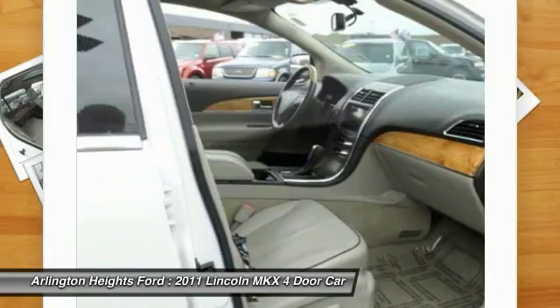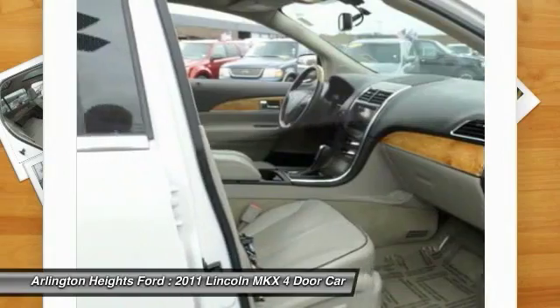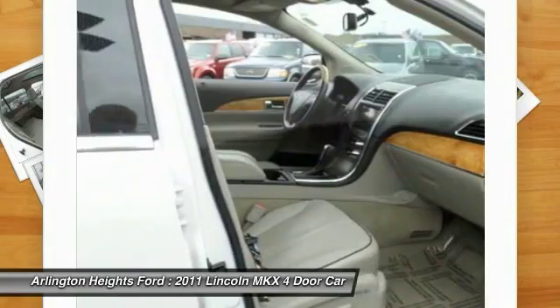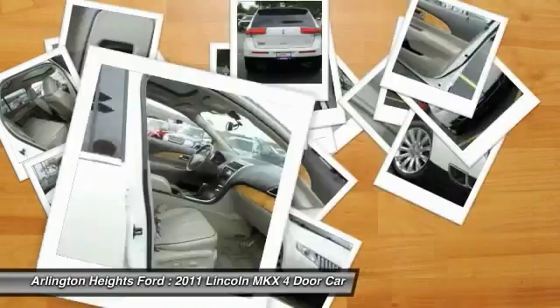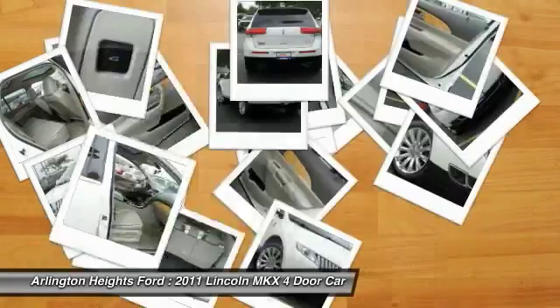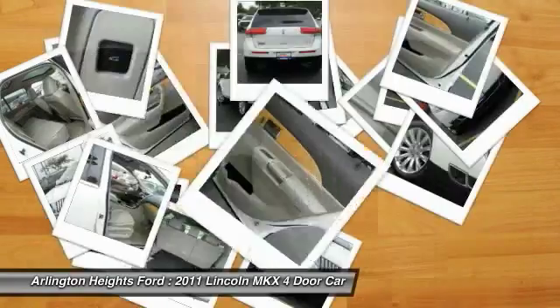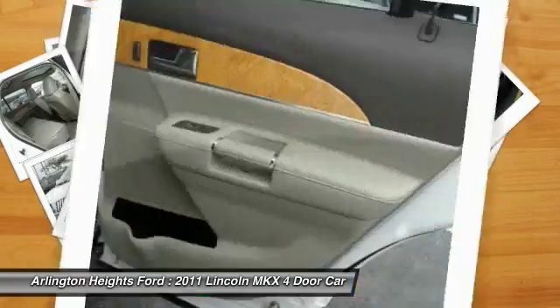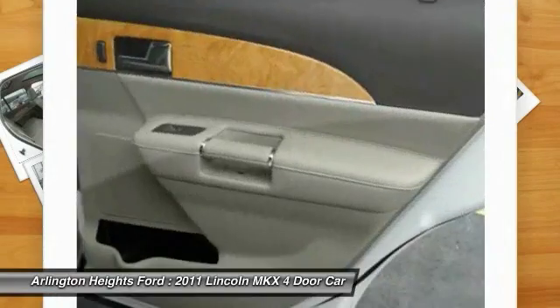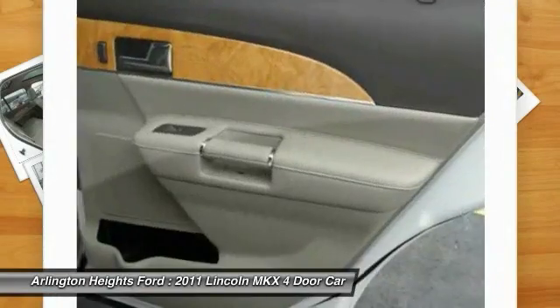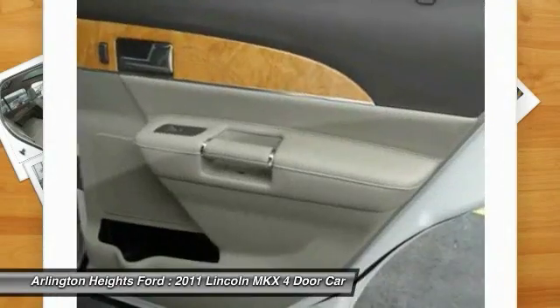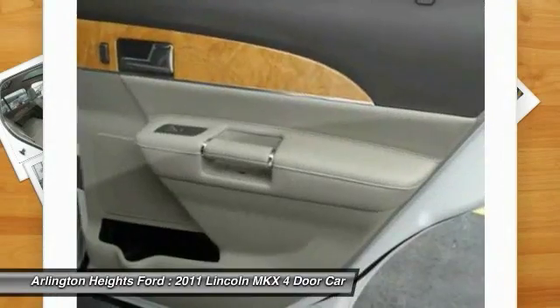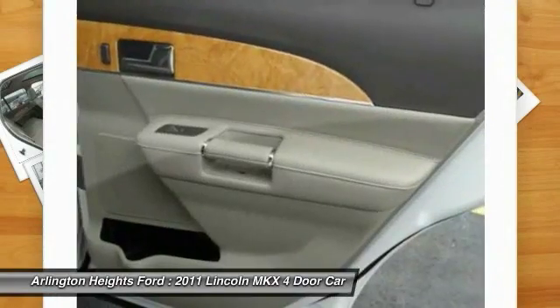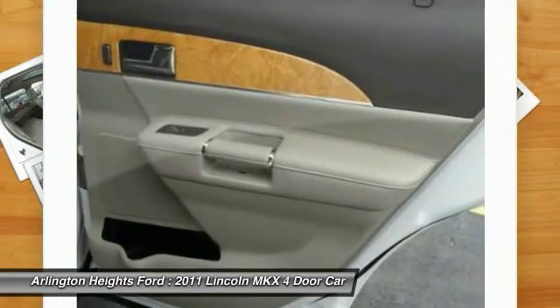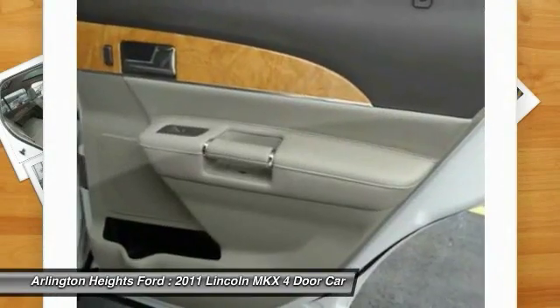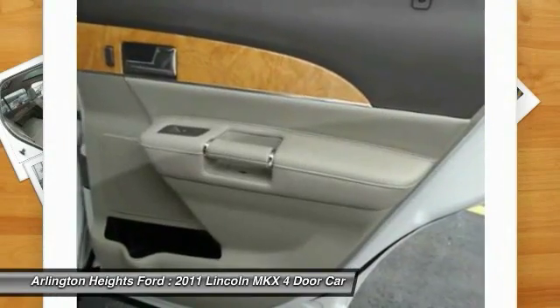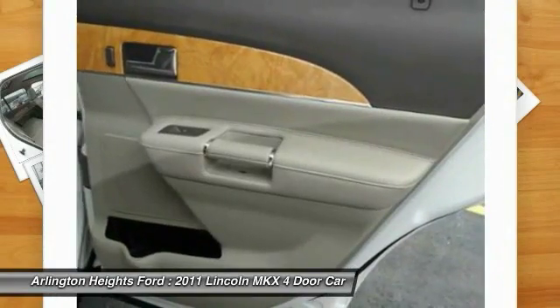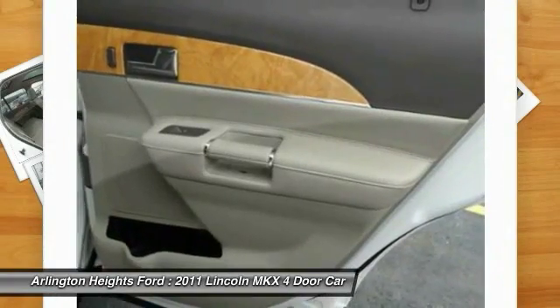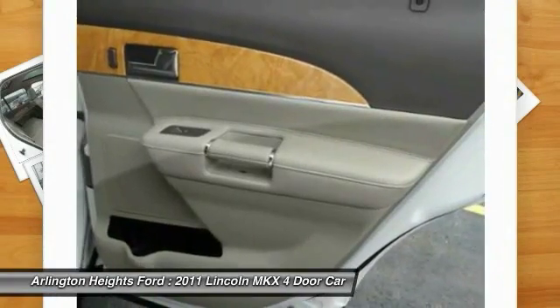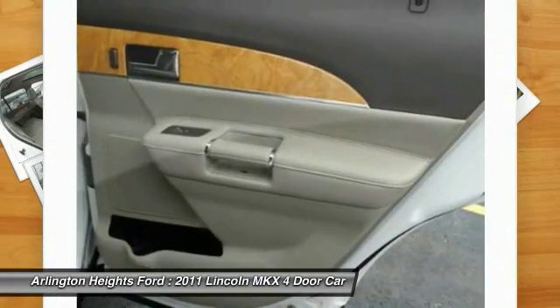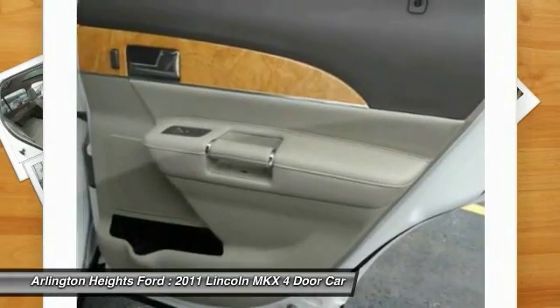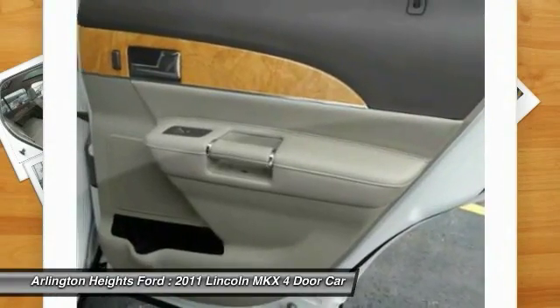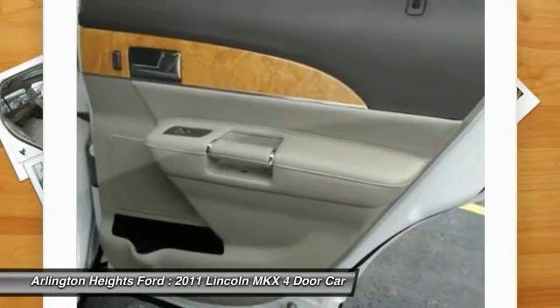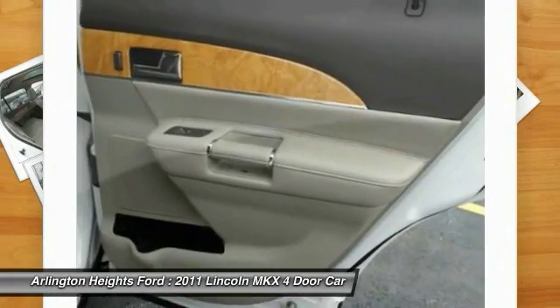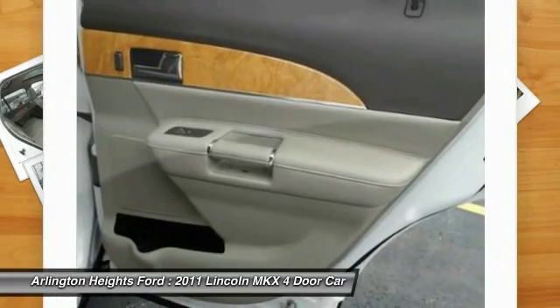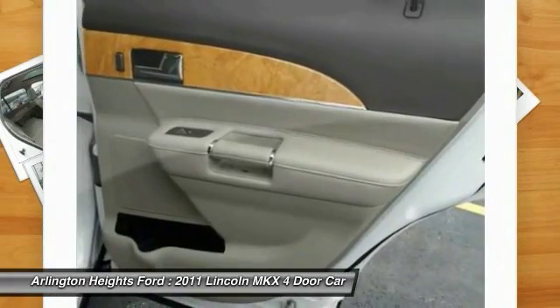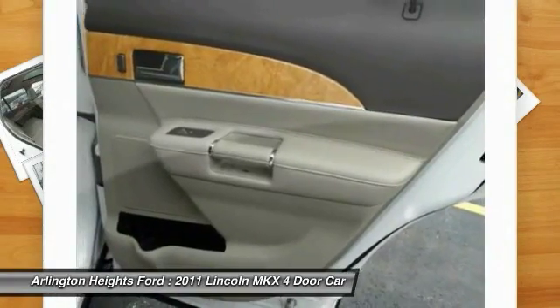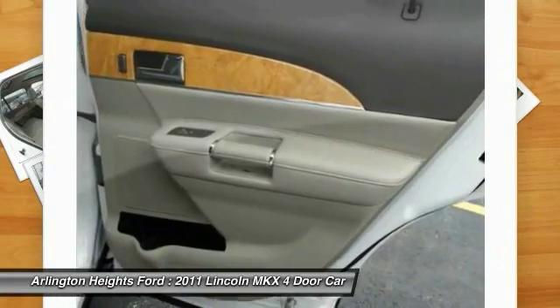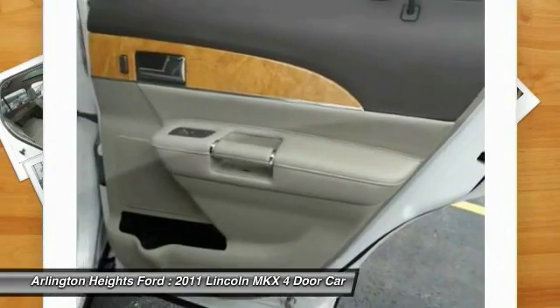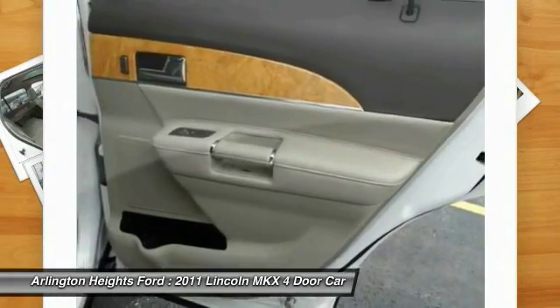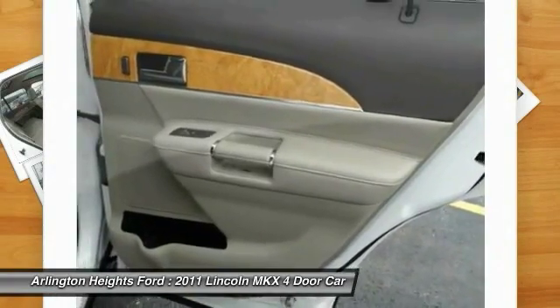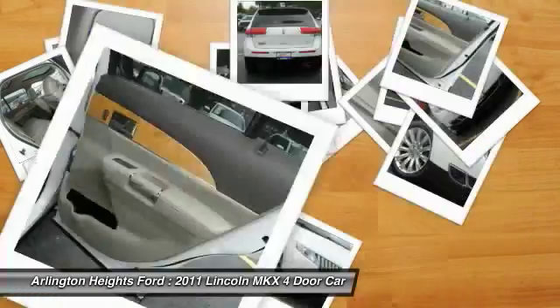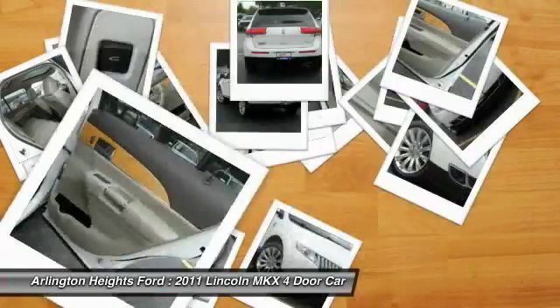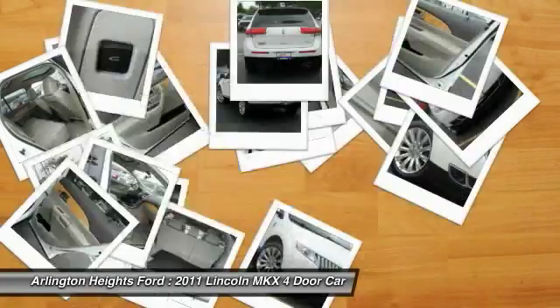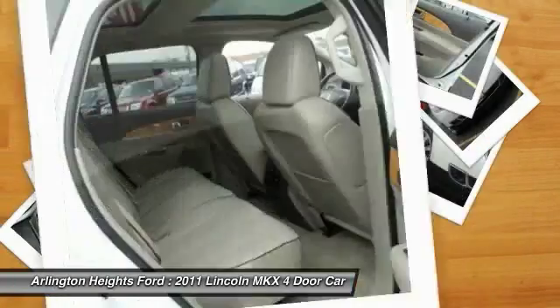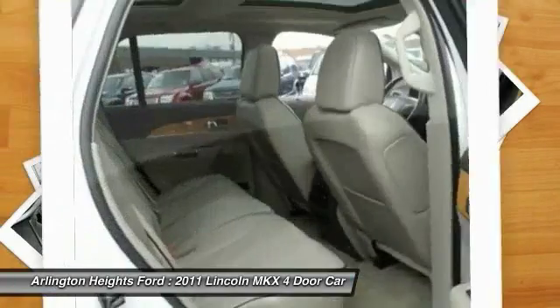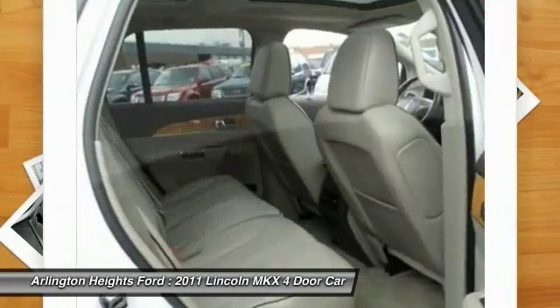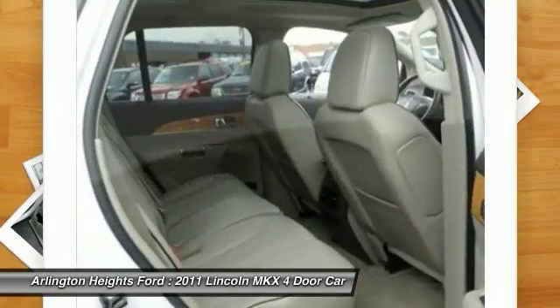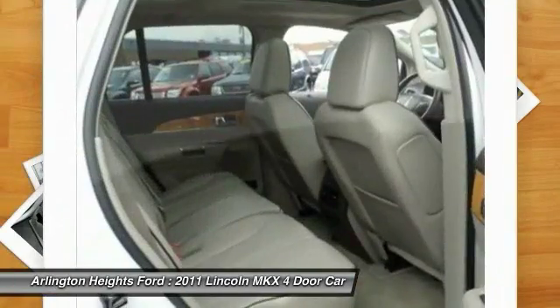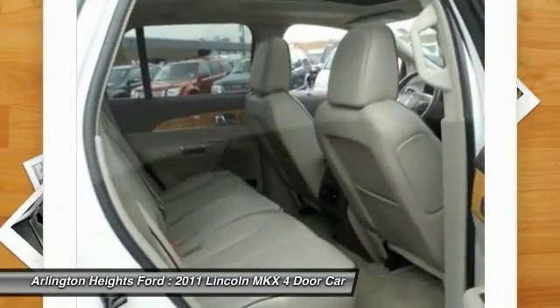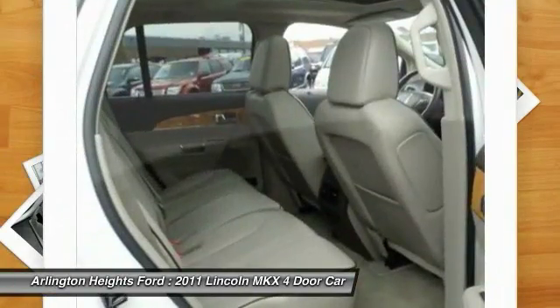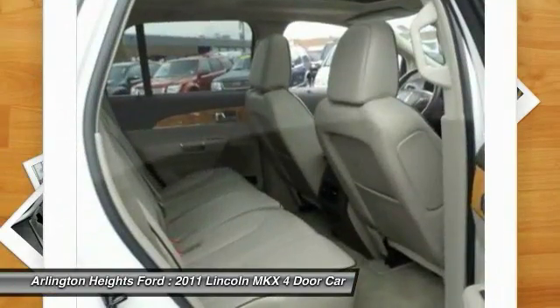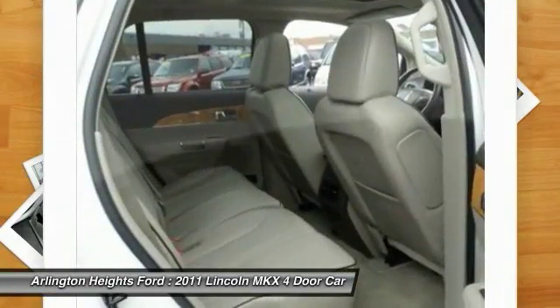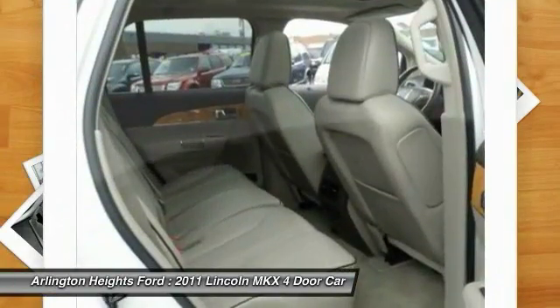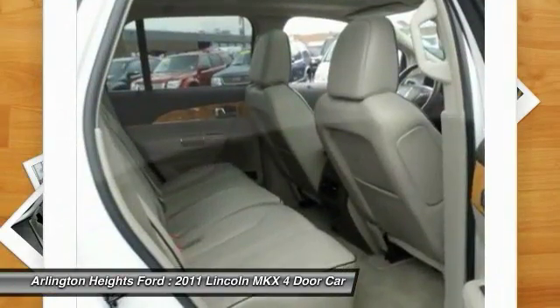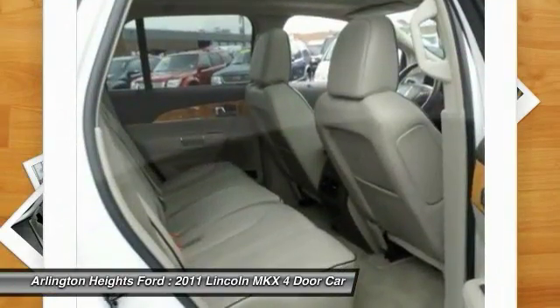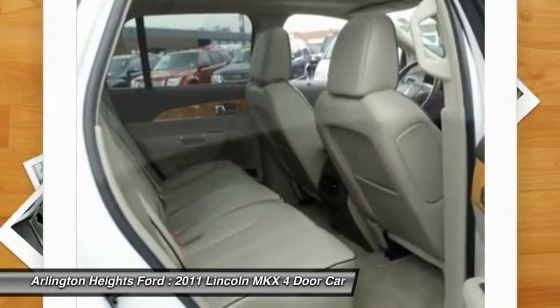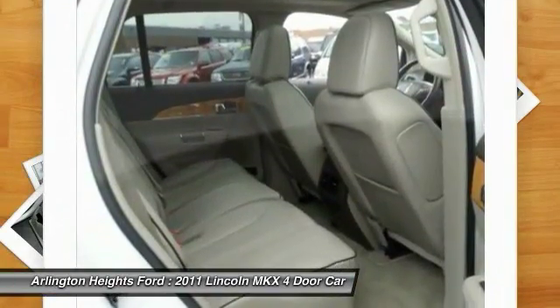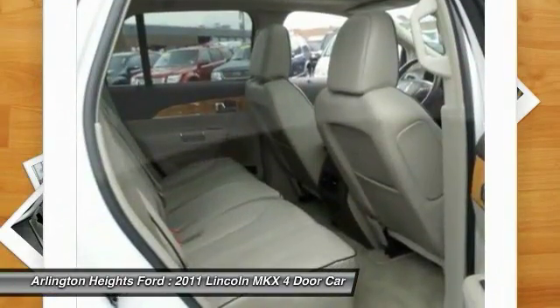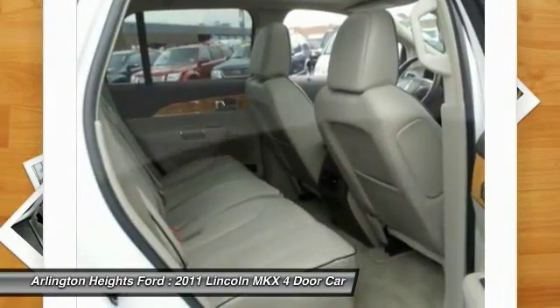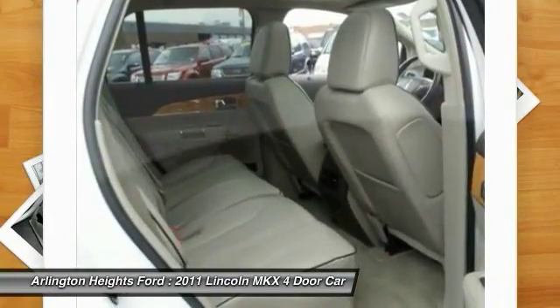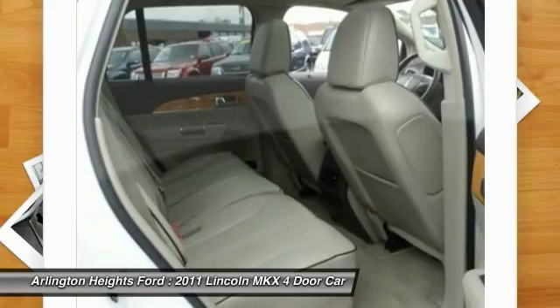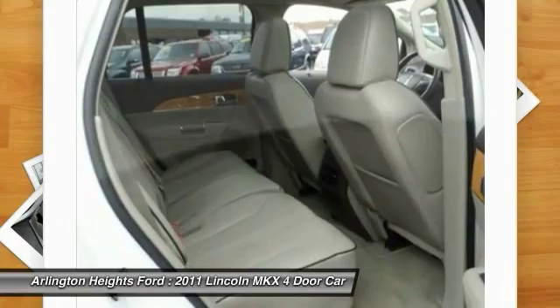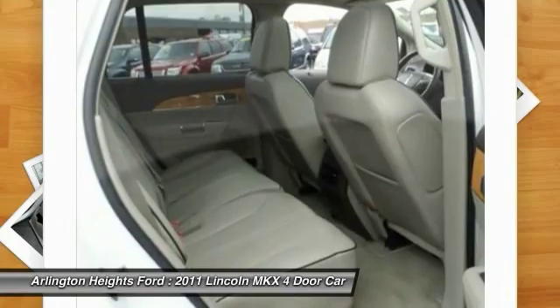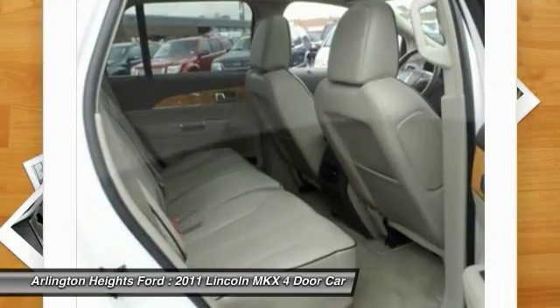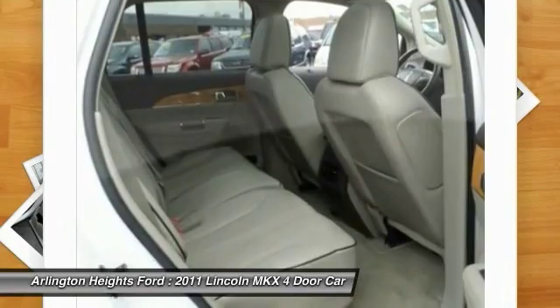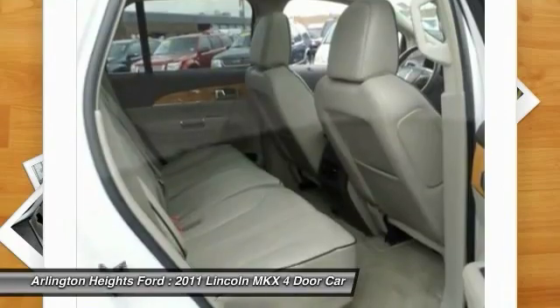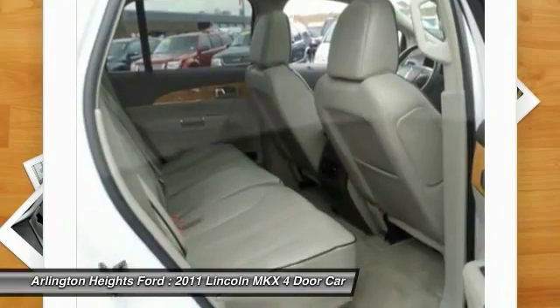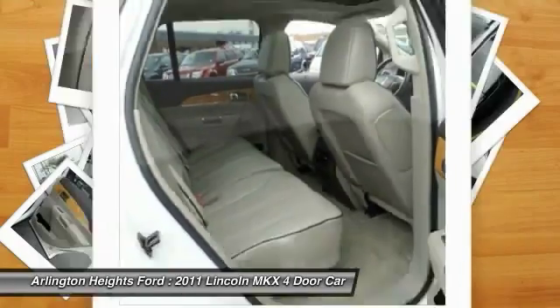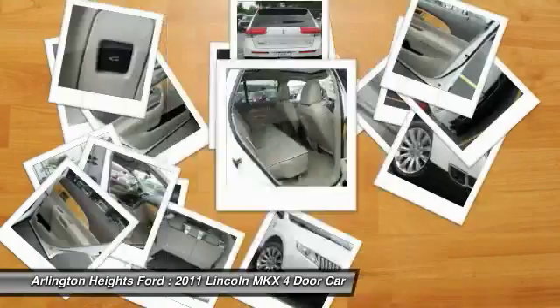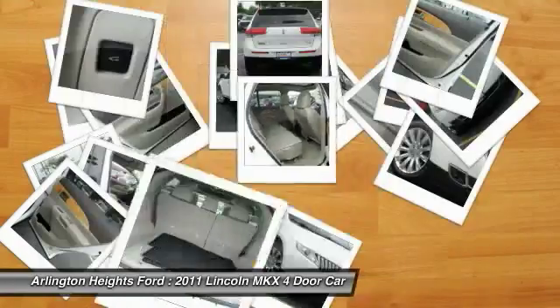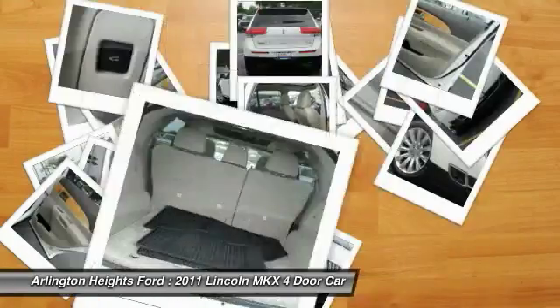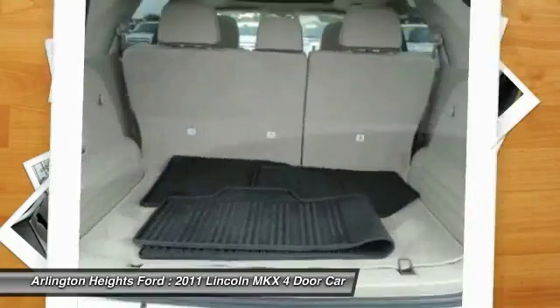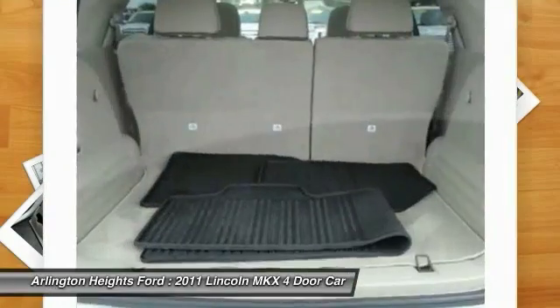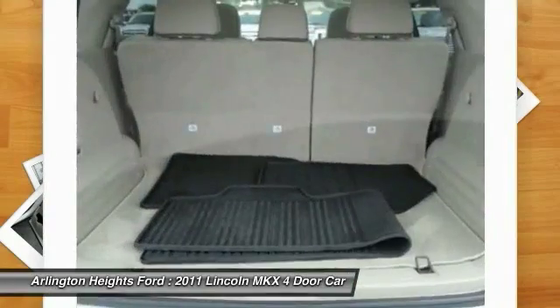Air conditioning front, power steering, HomeLink garage door opener, aluminum wheels, floor mats.